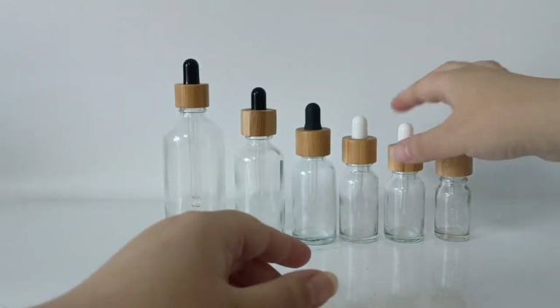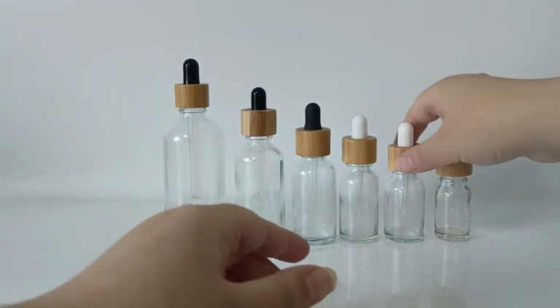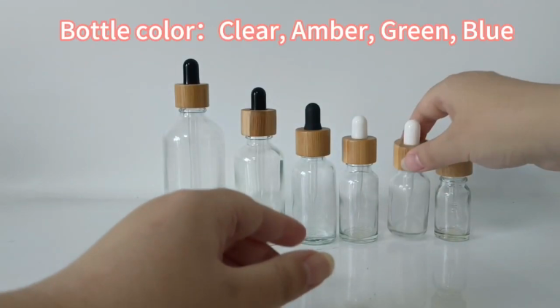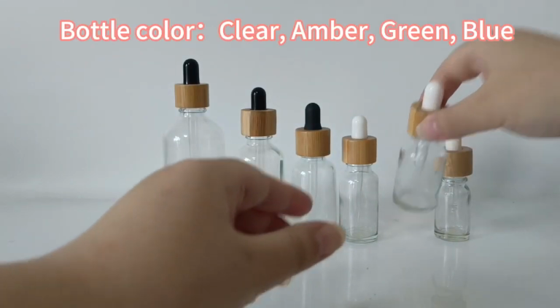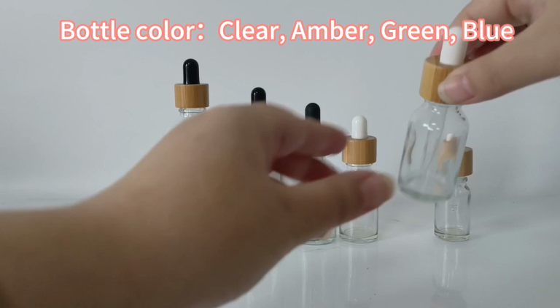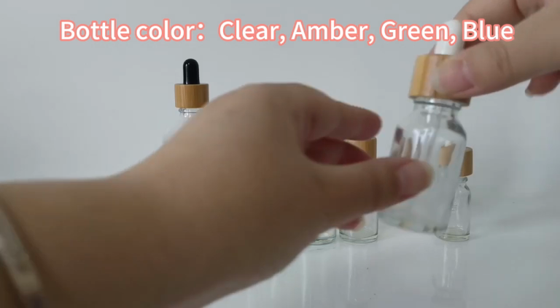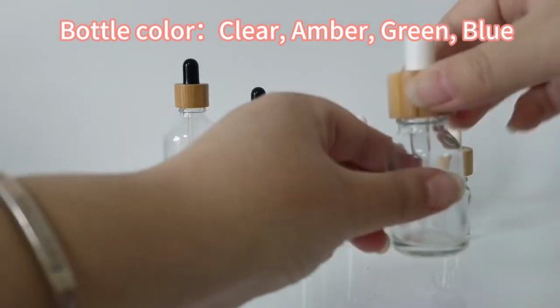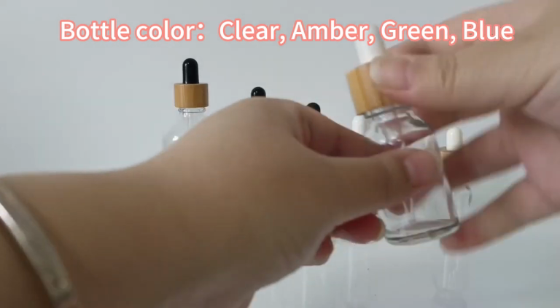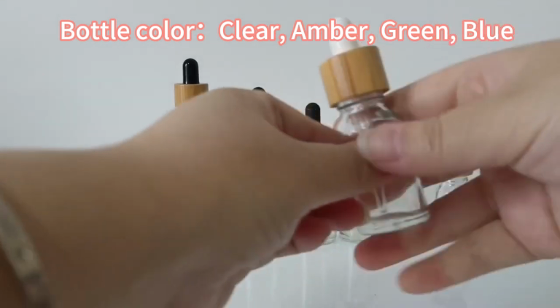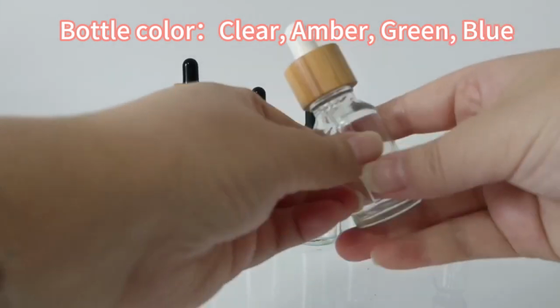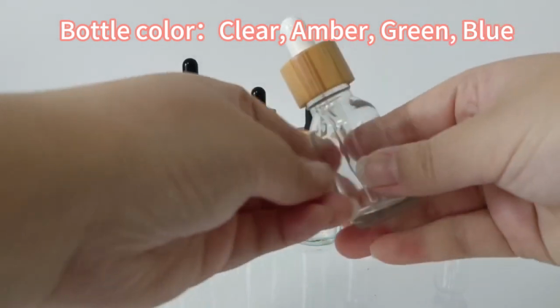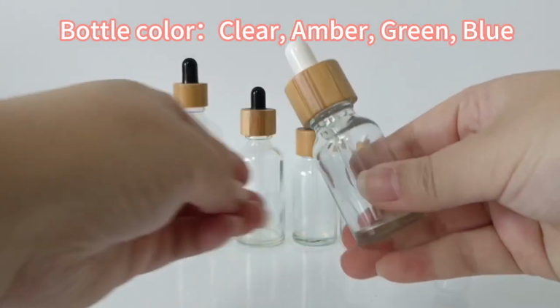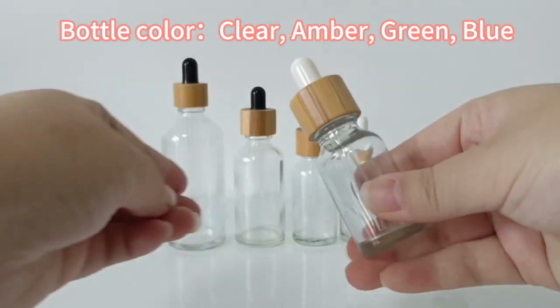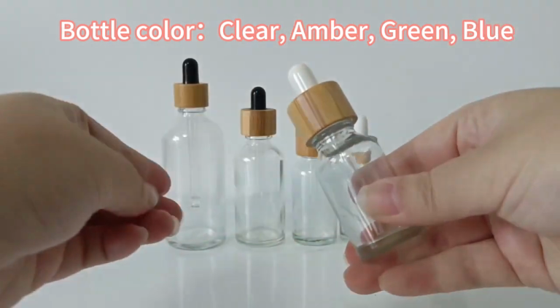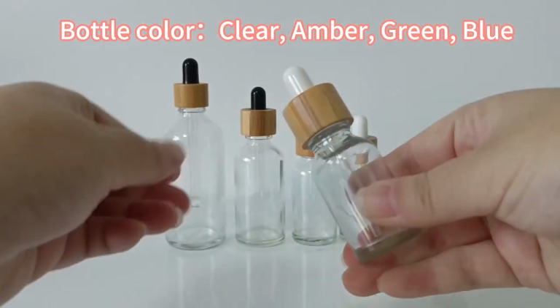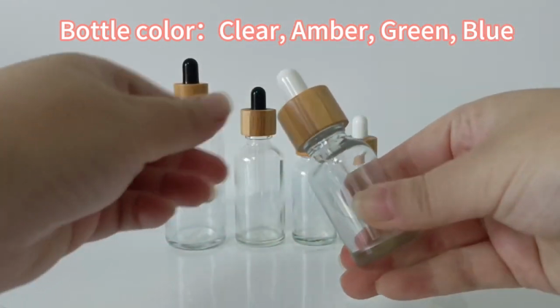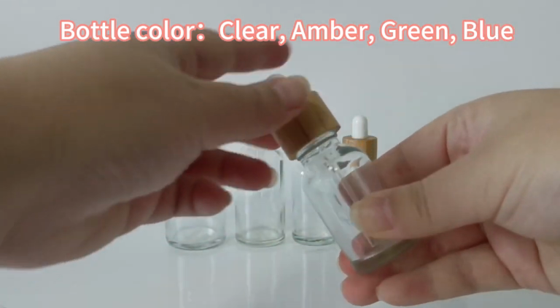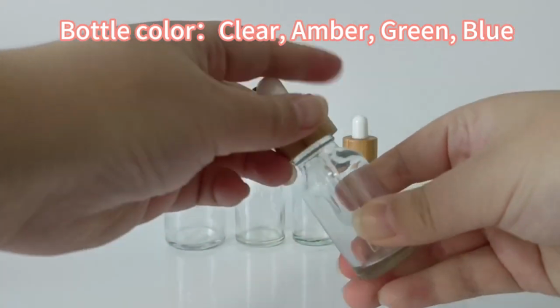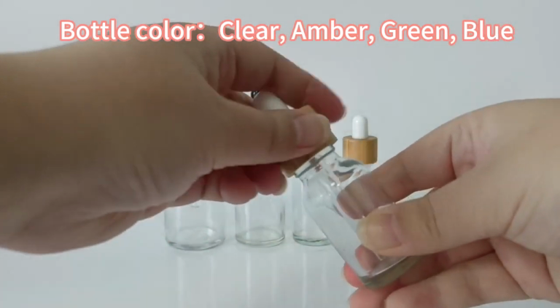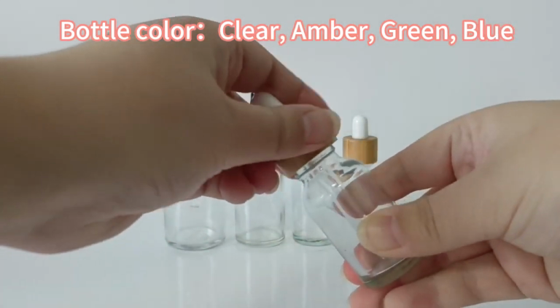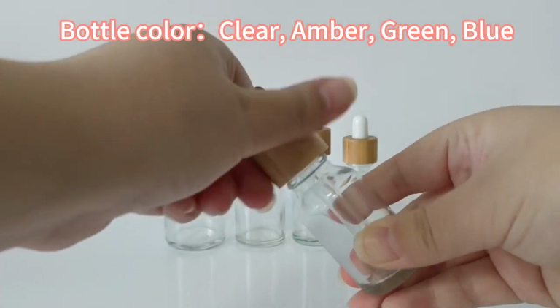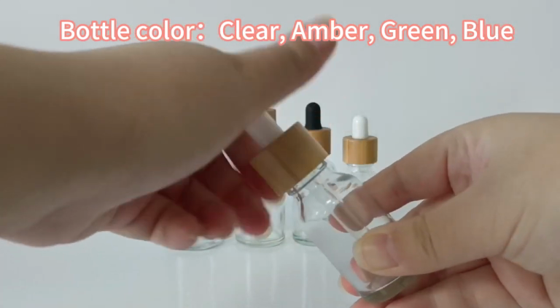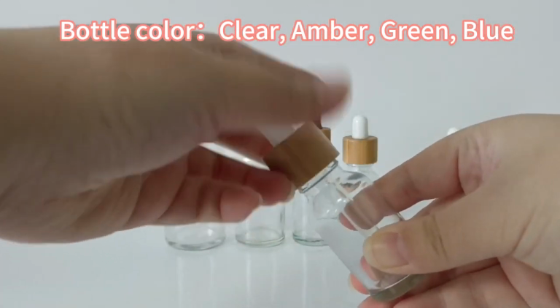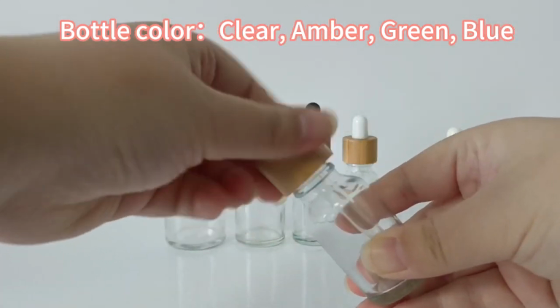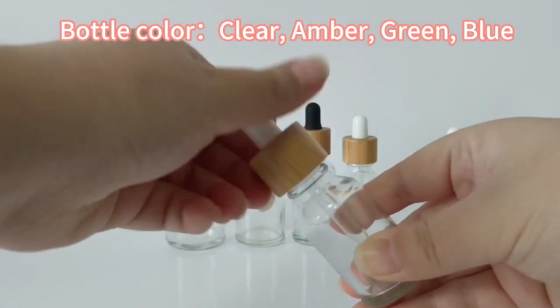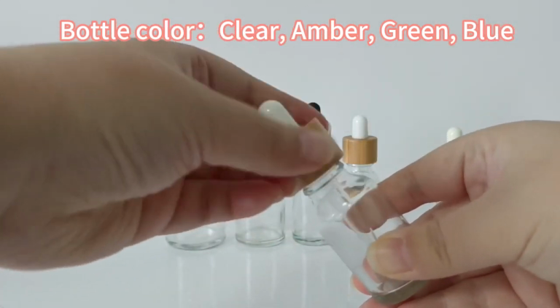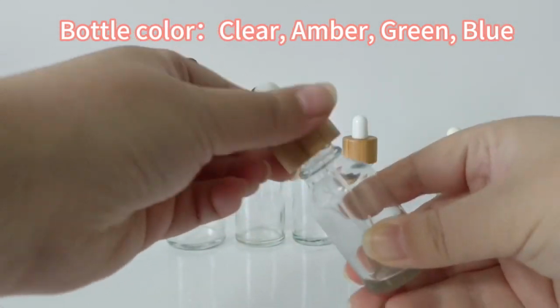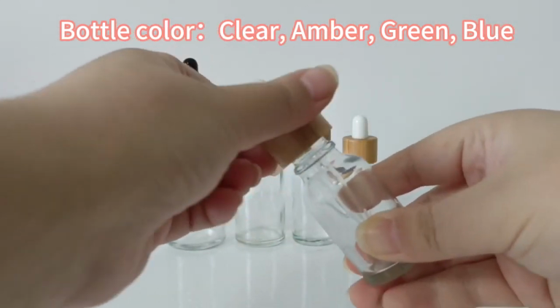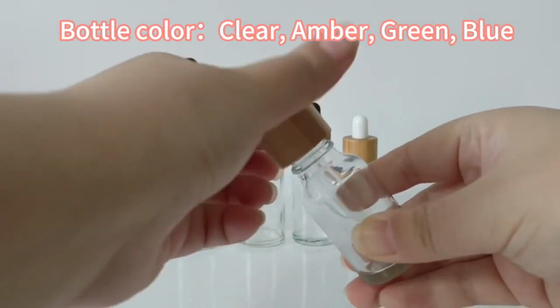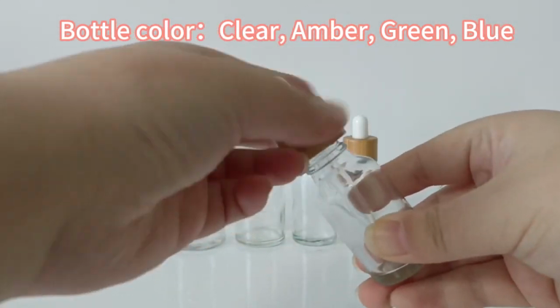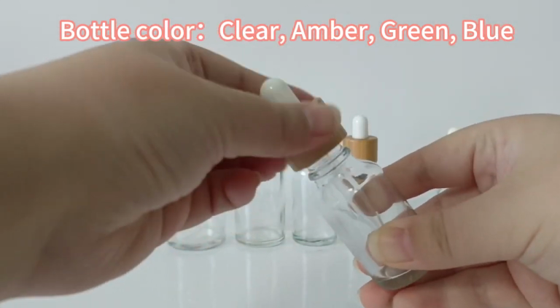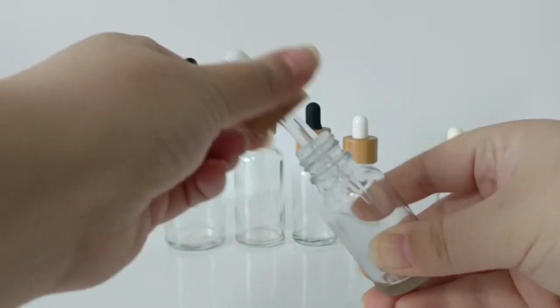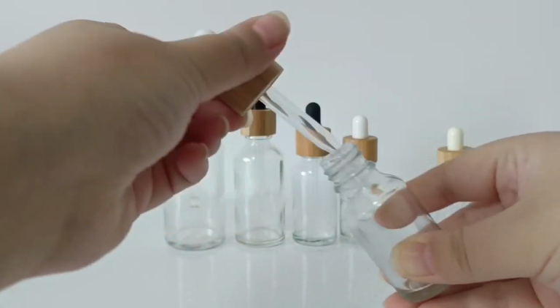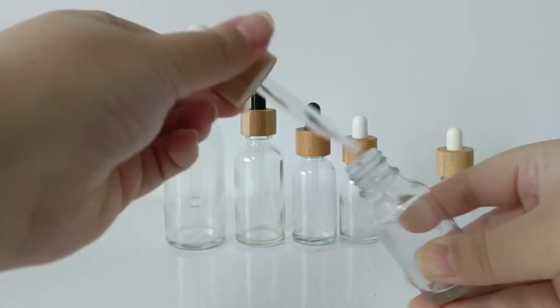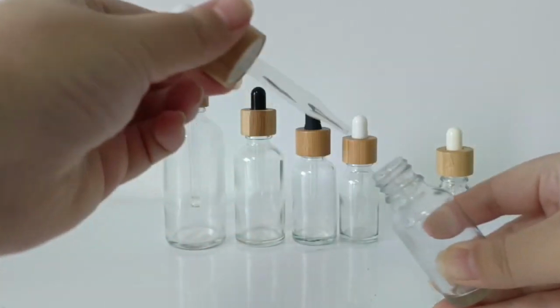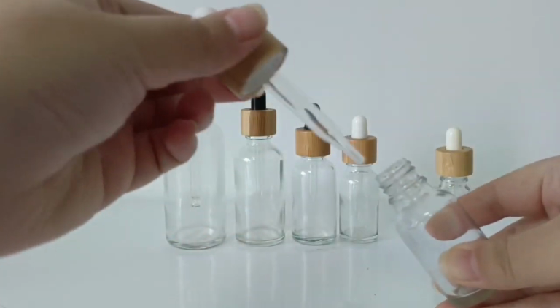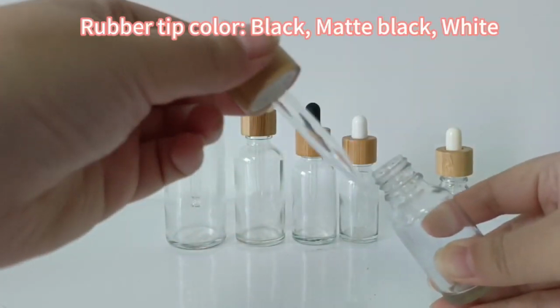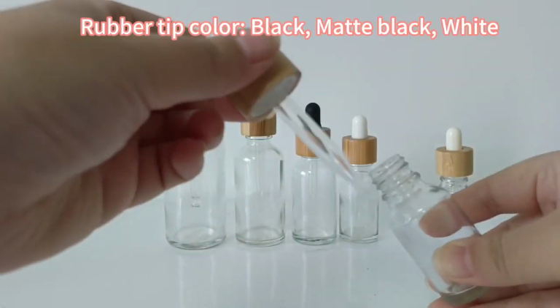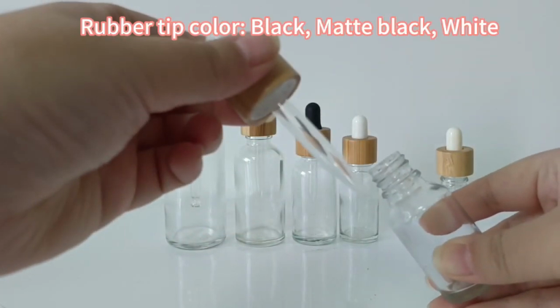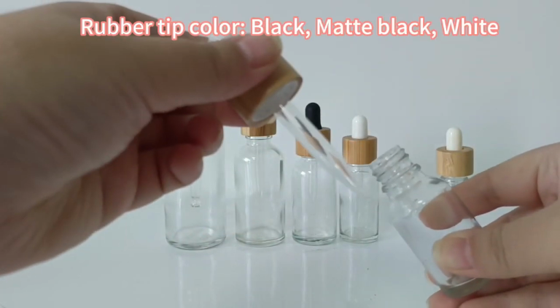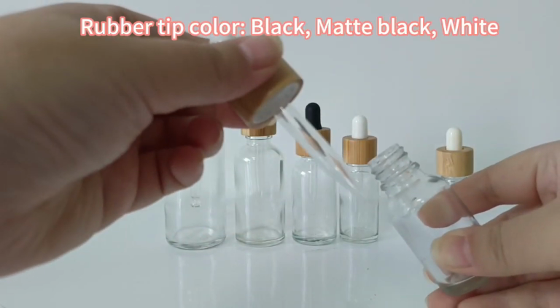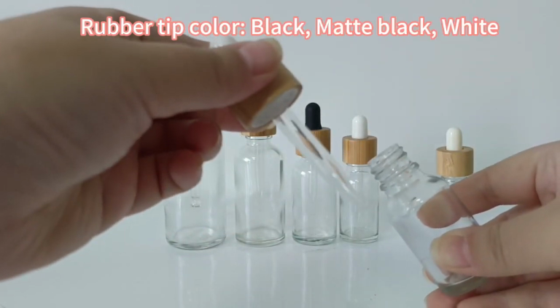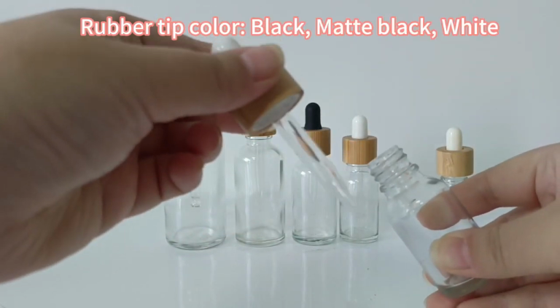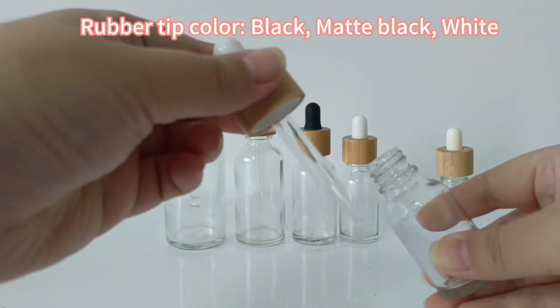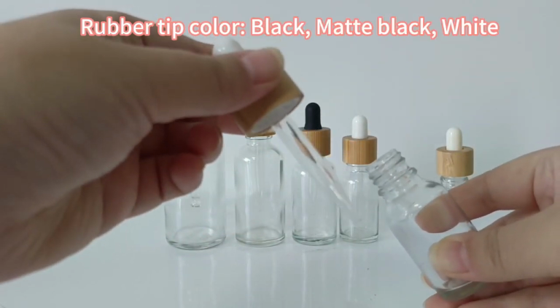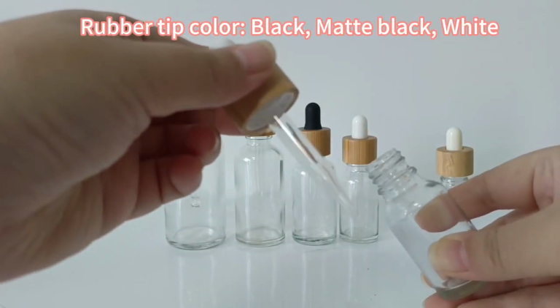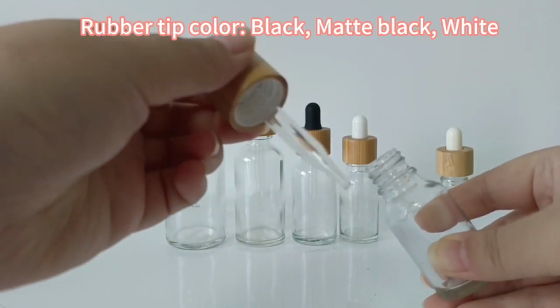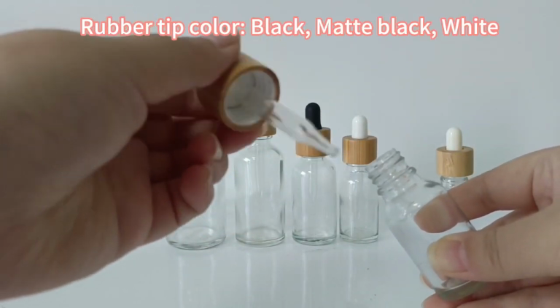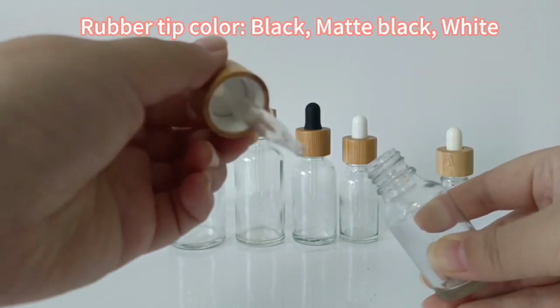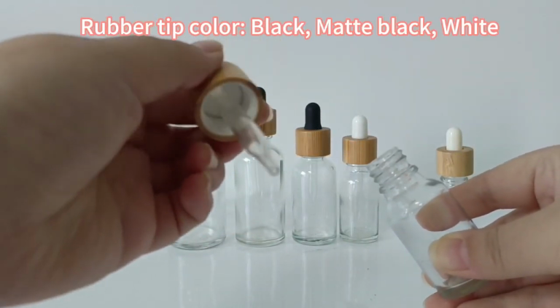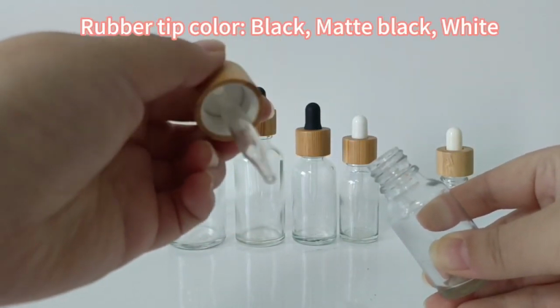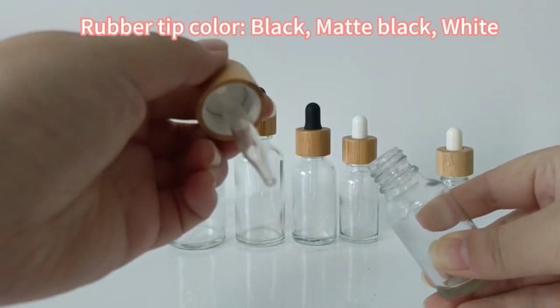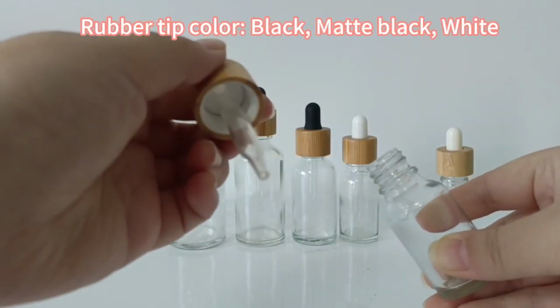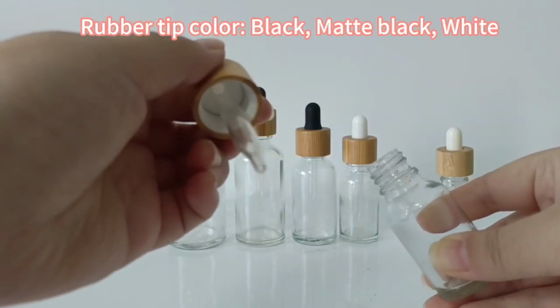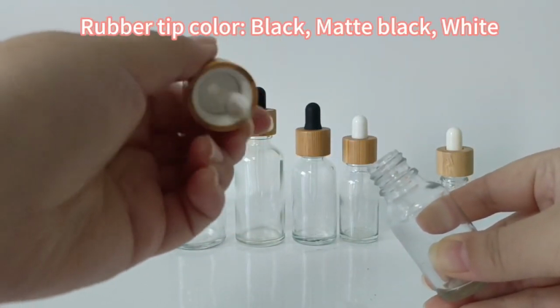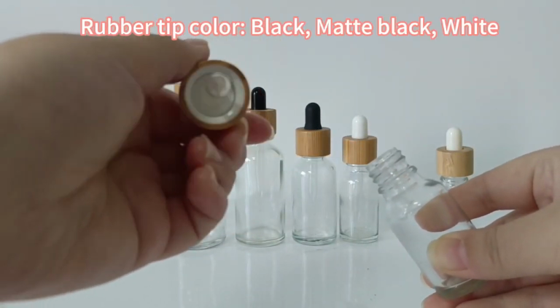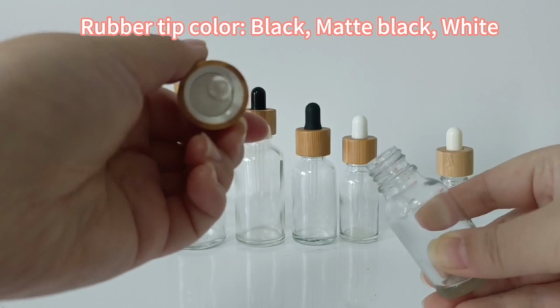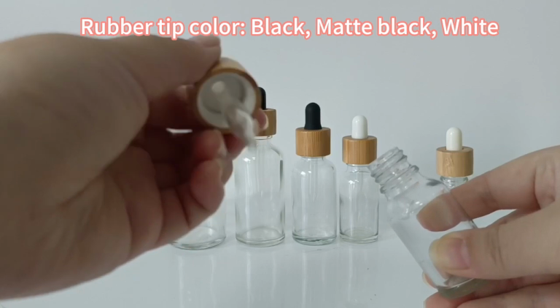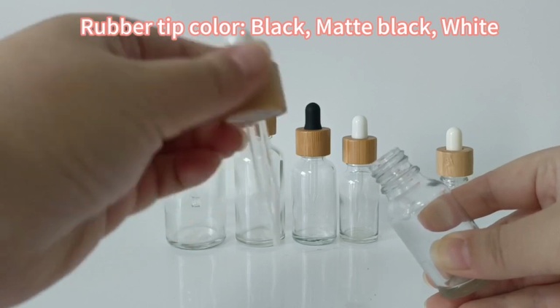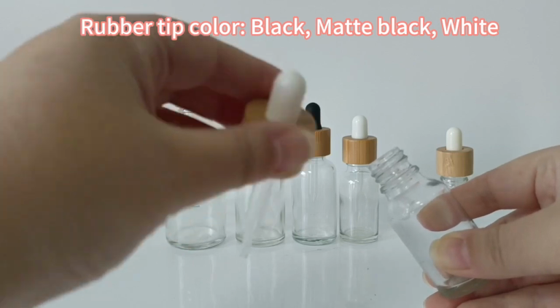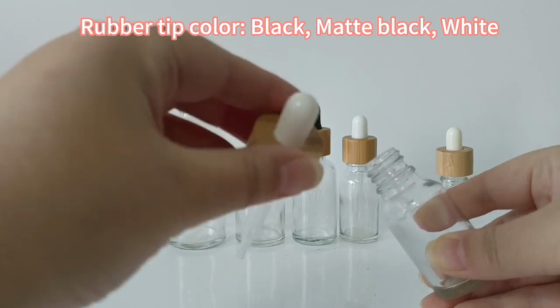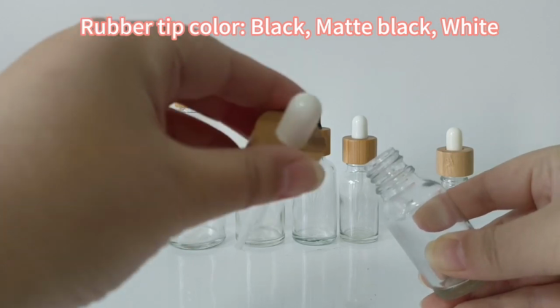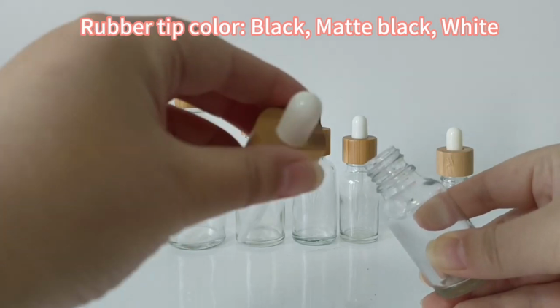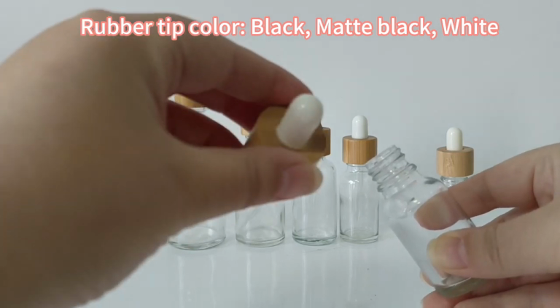Bottle color: clear, amber, green, blue. Rubber tip color: black, matte black, white.